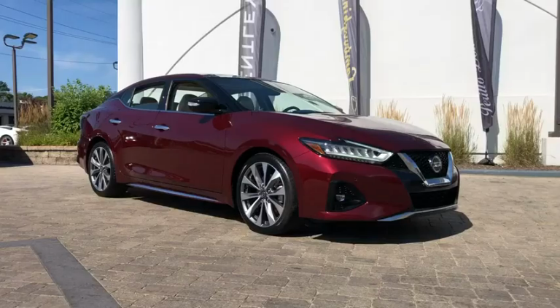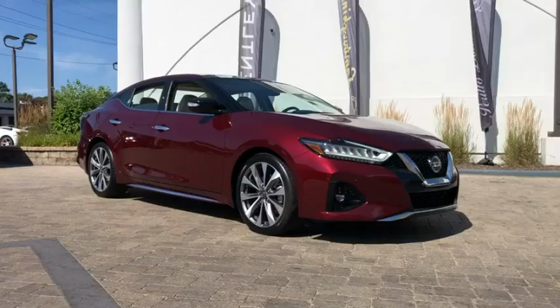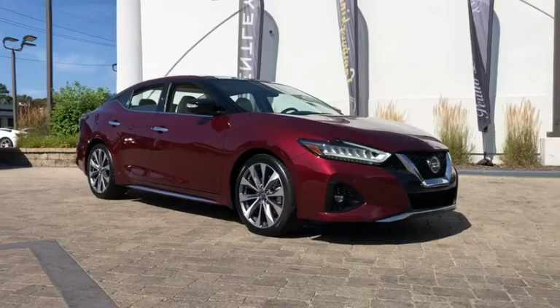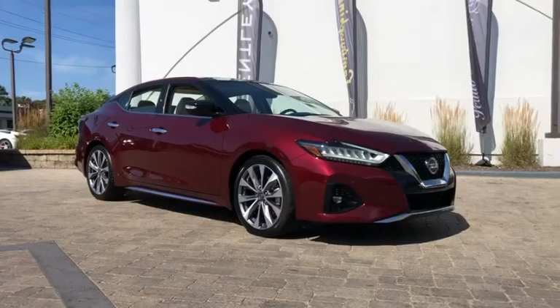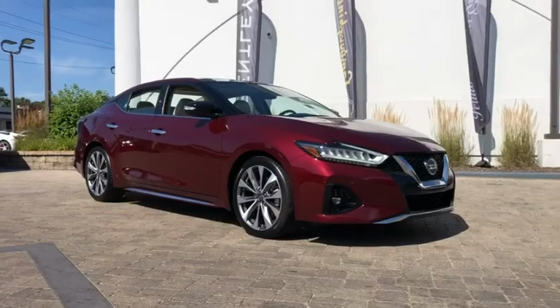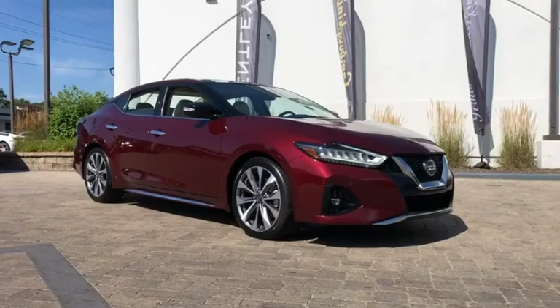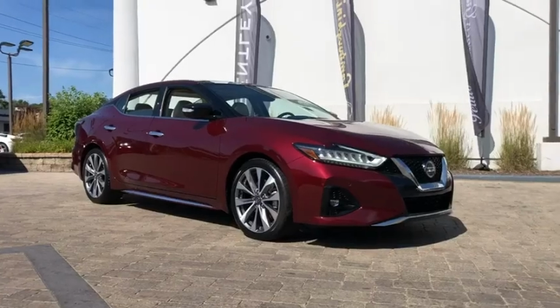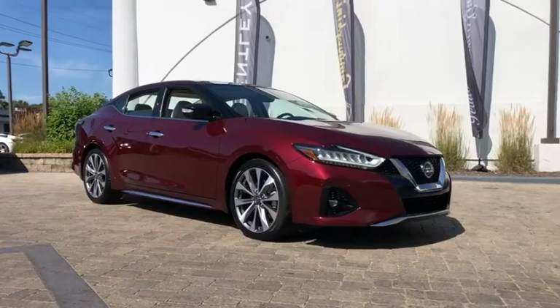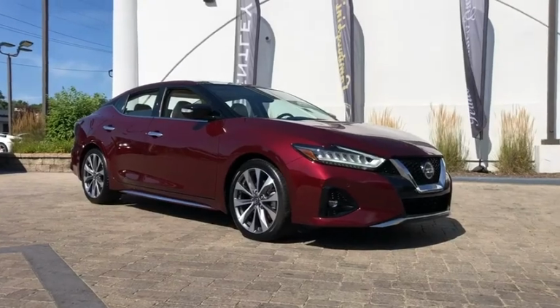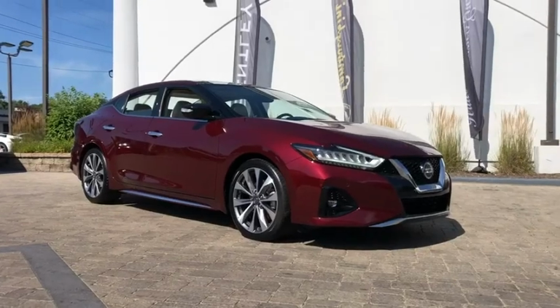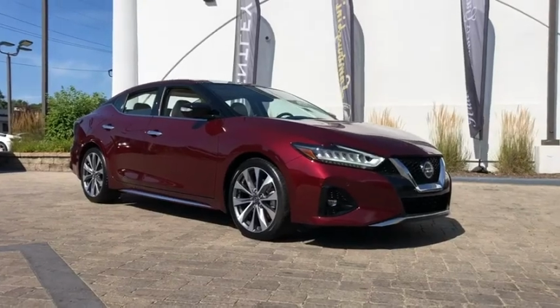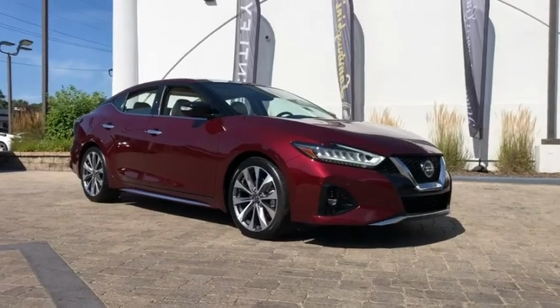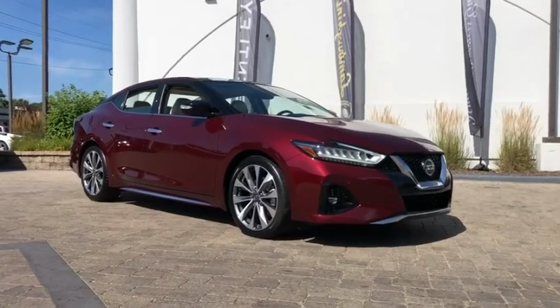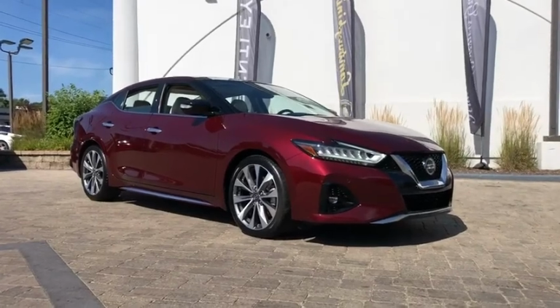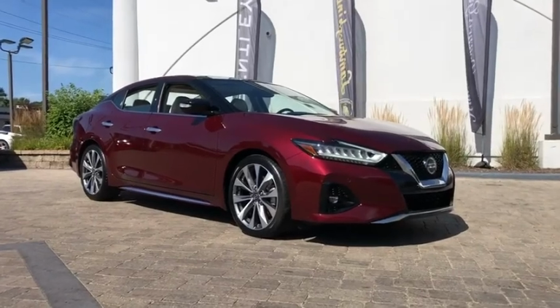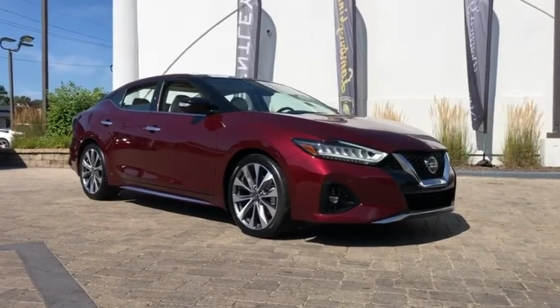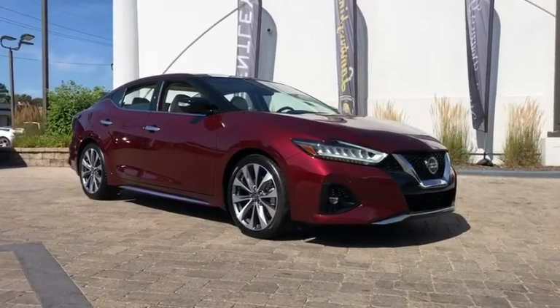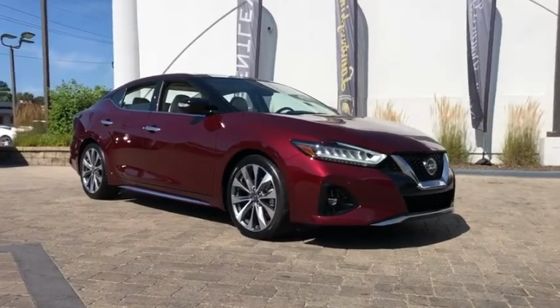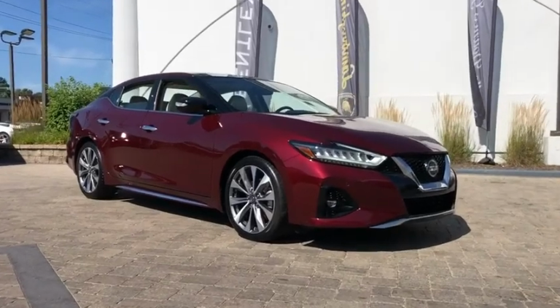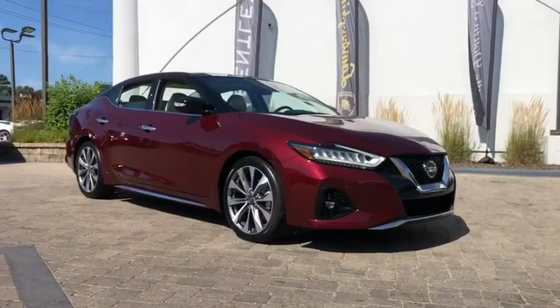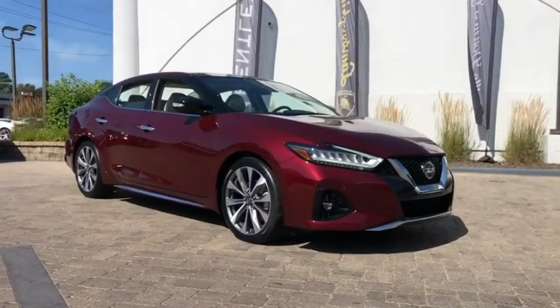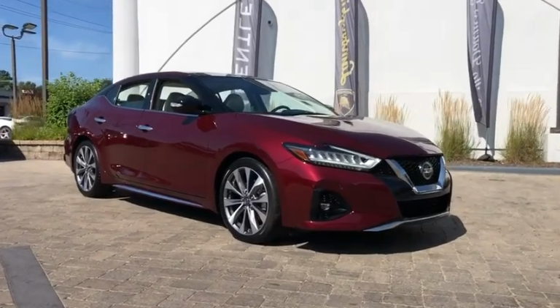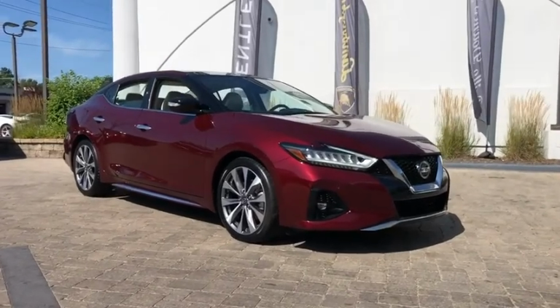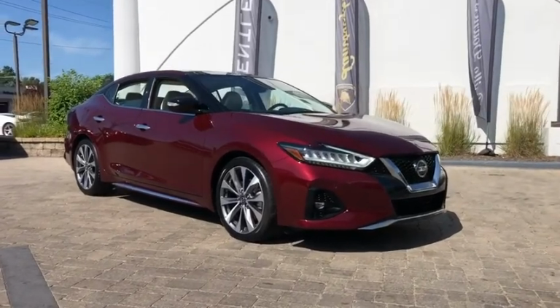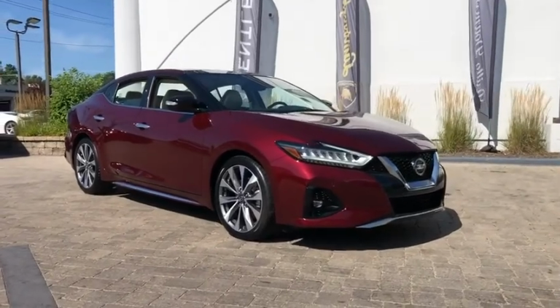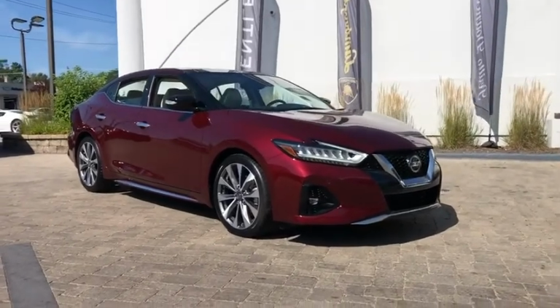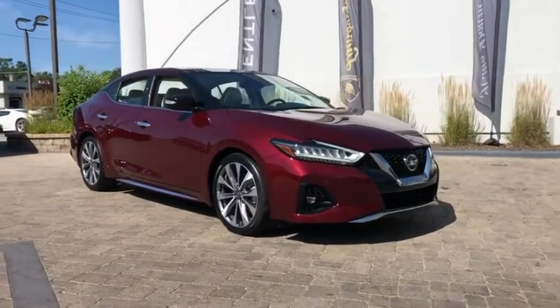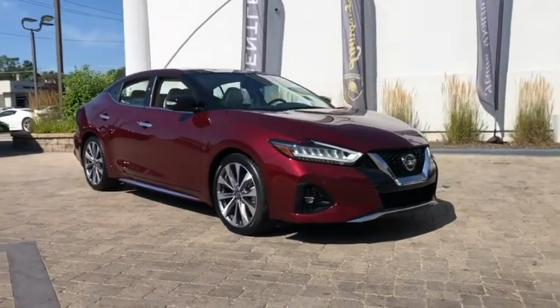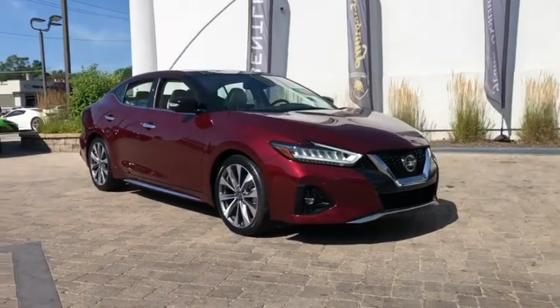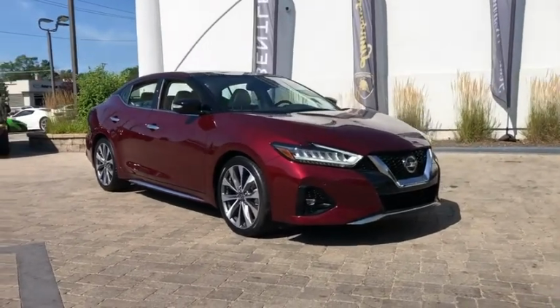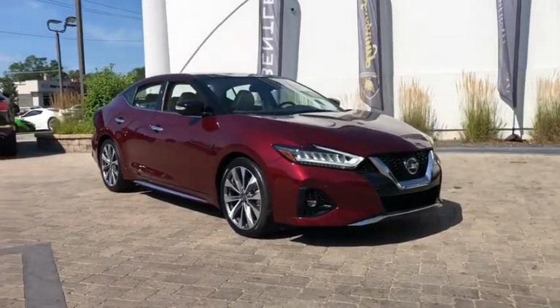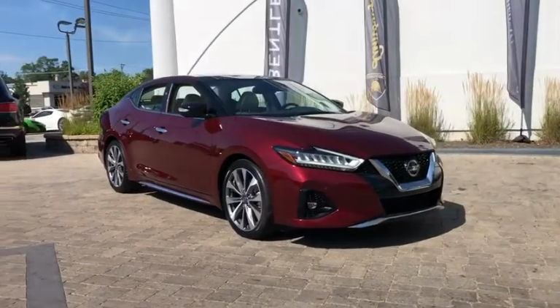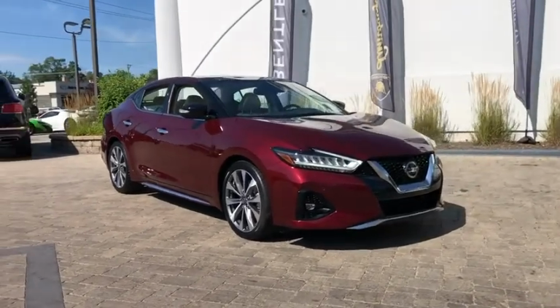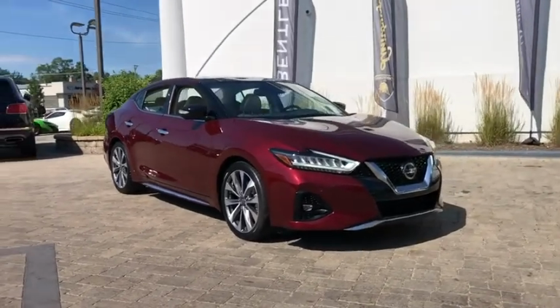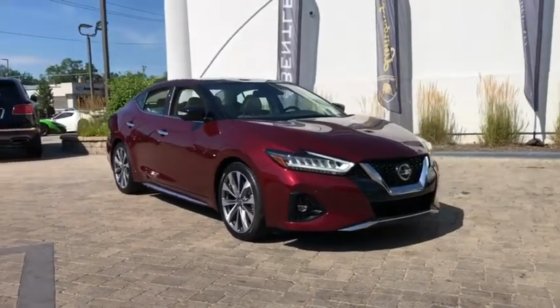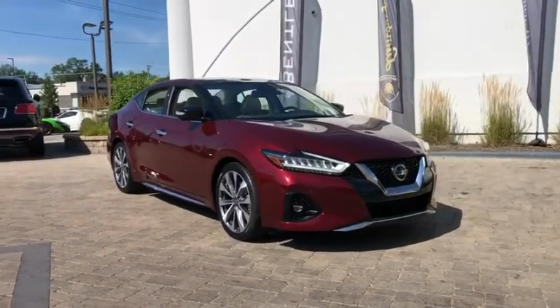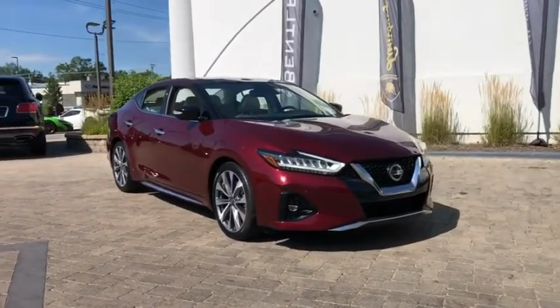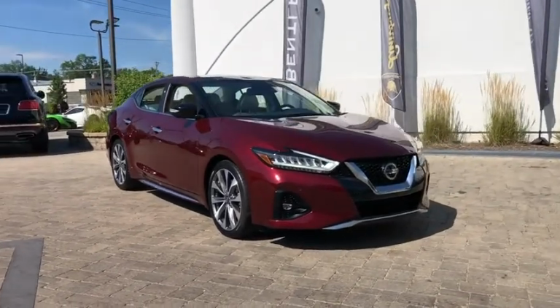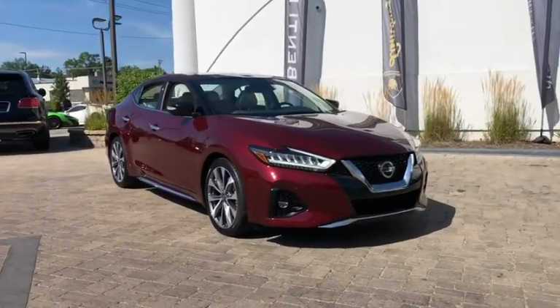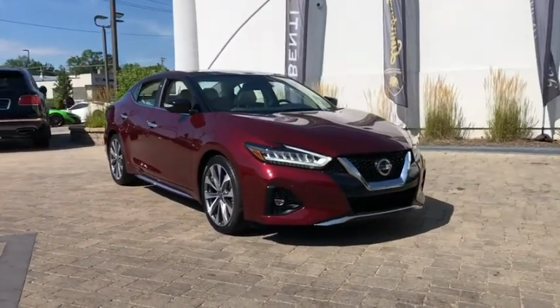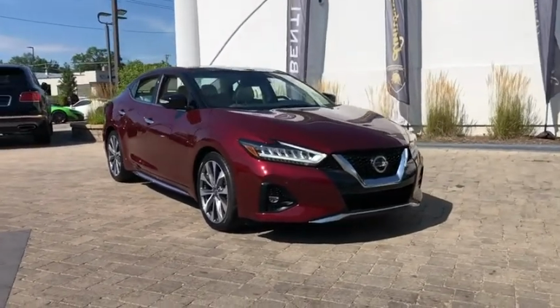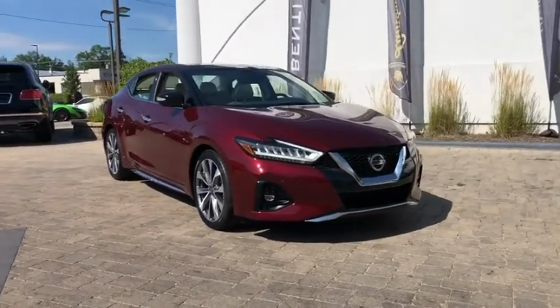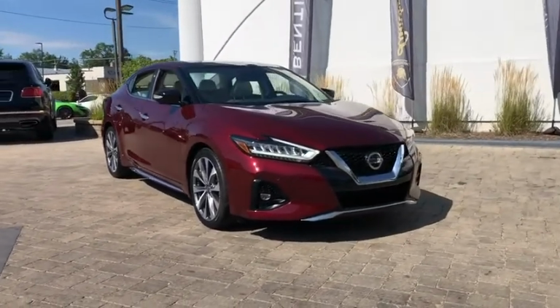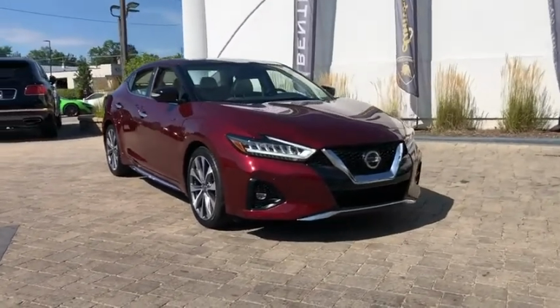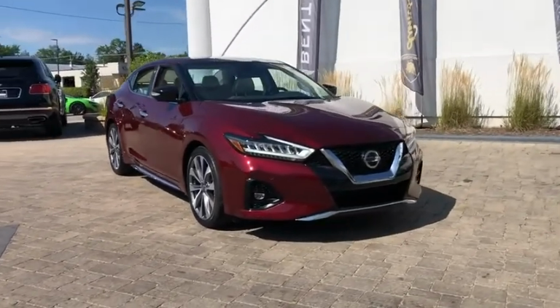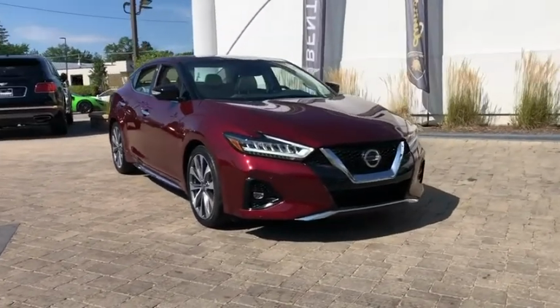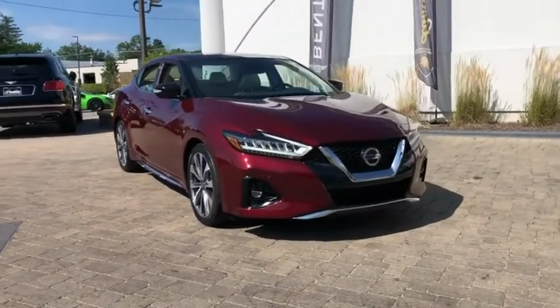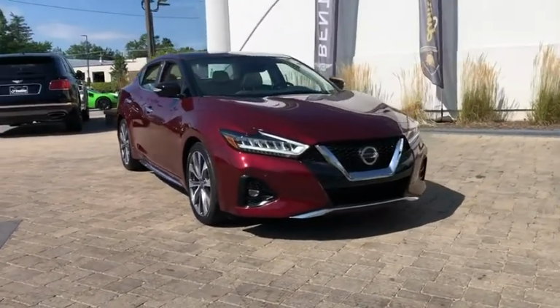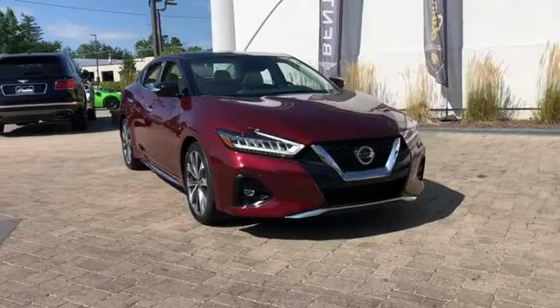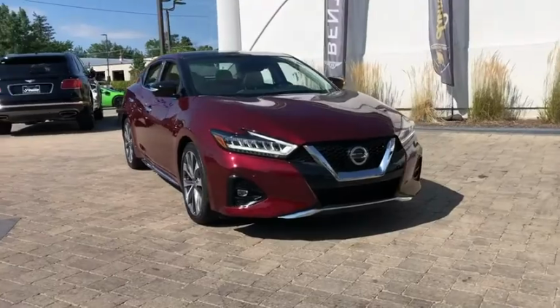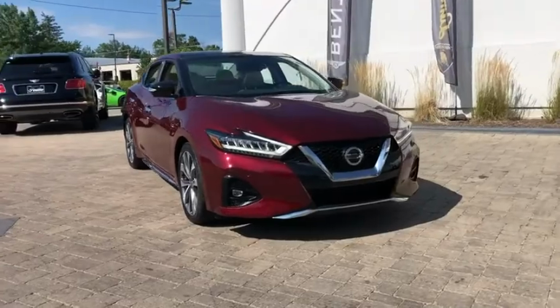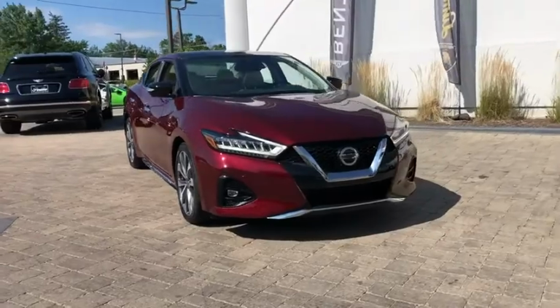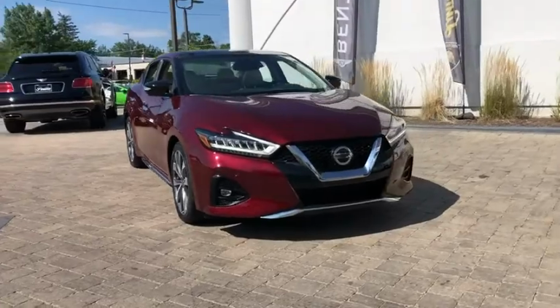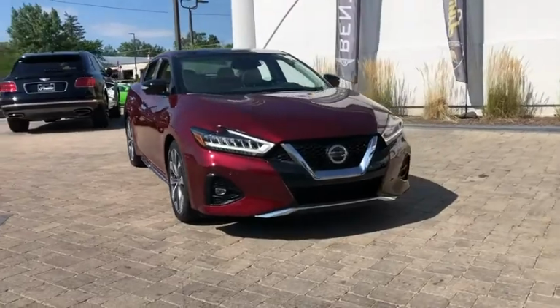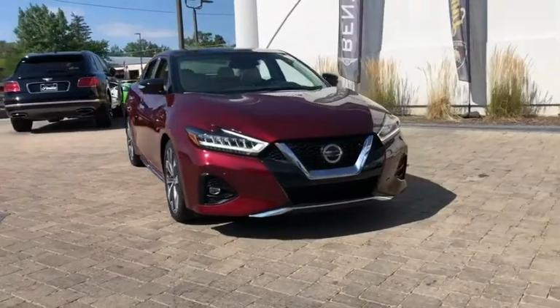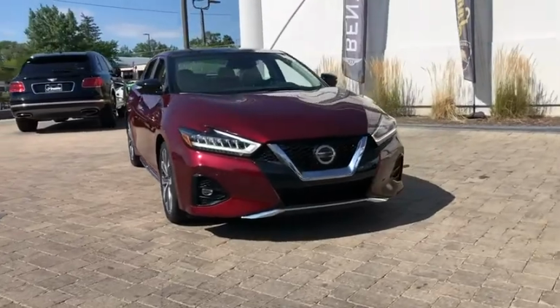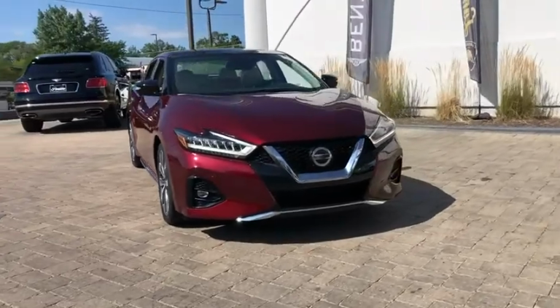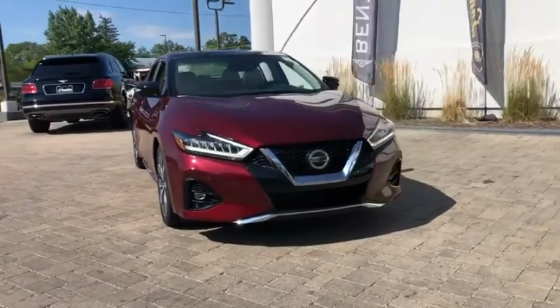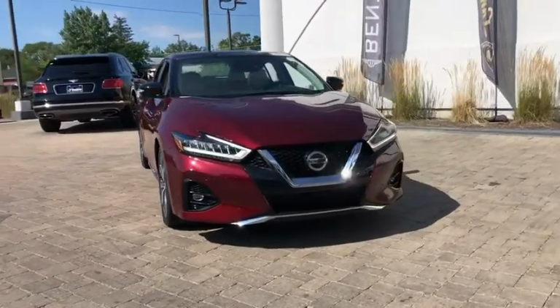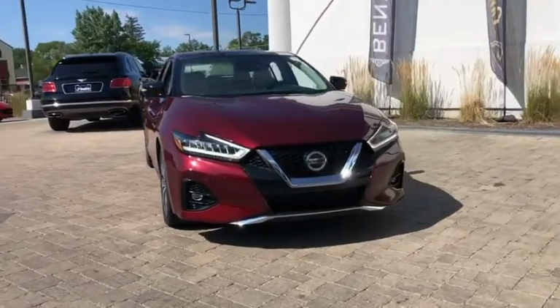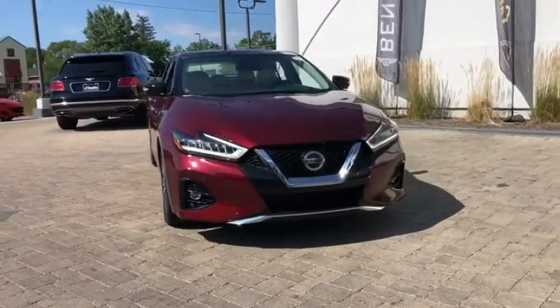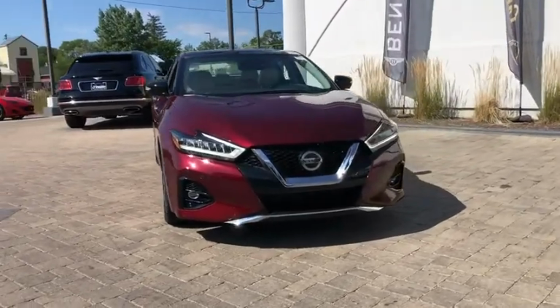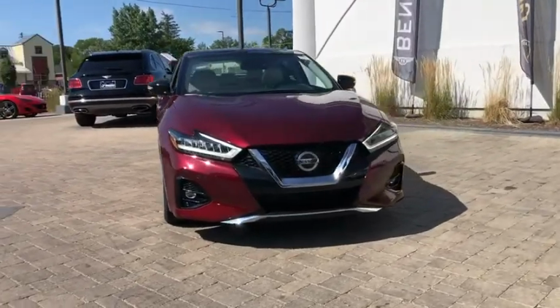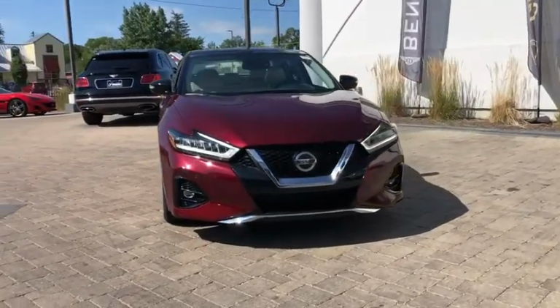Looking for the right vehicle? Check out the 2020 Nissan Maxima. Maxima offers elegance with an edge.